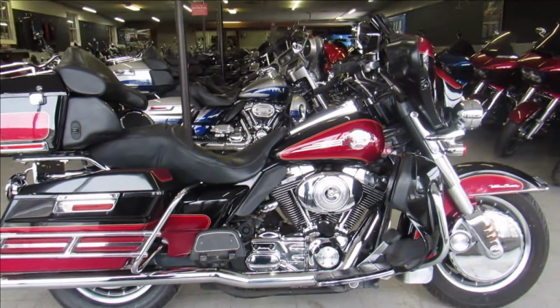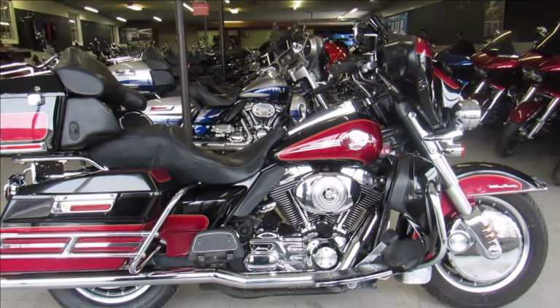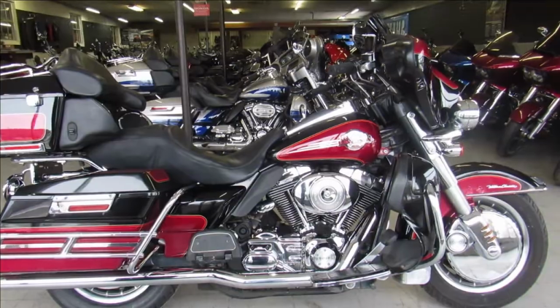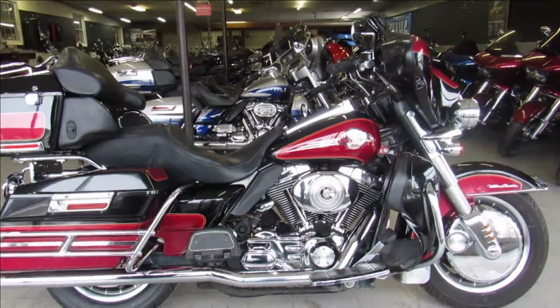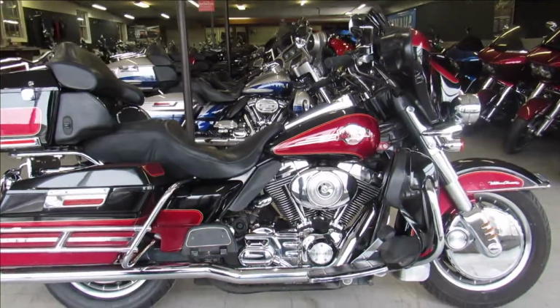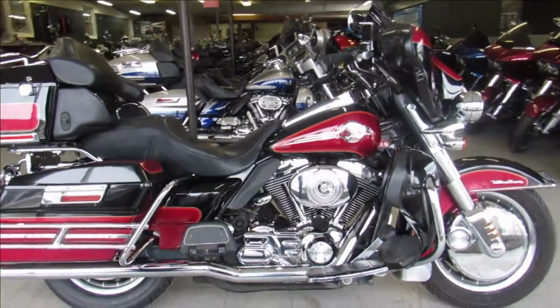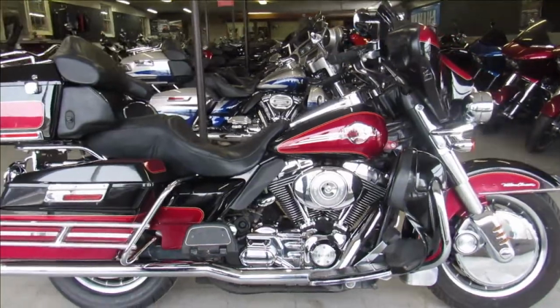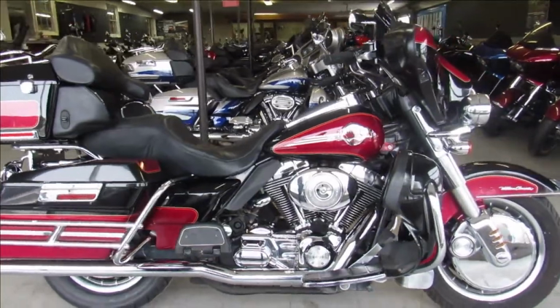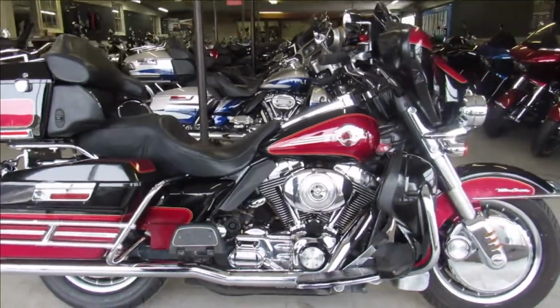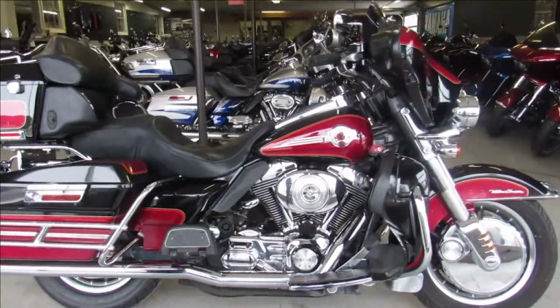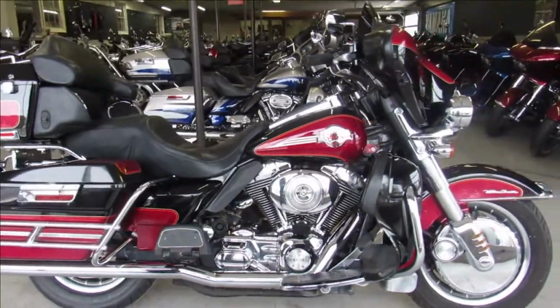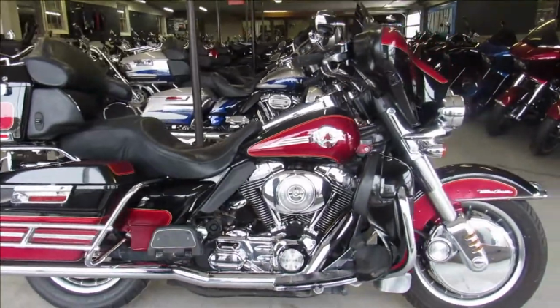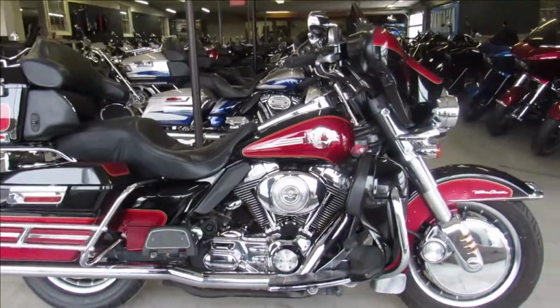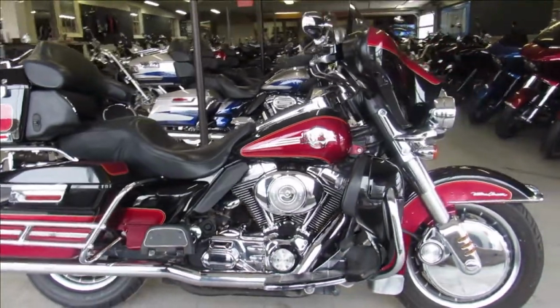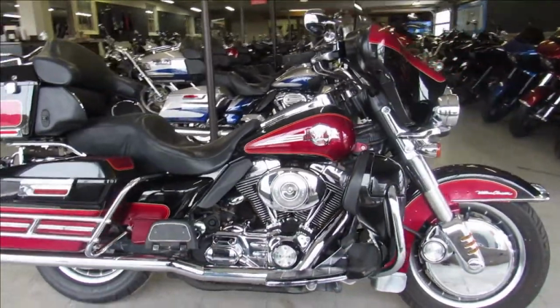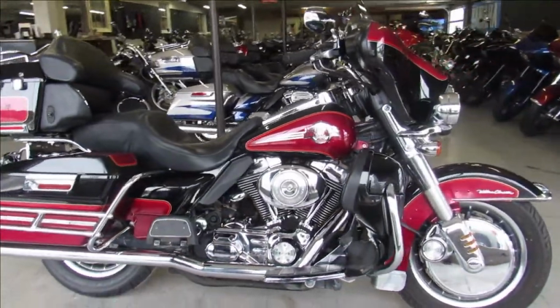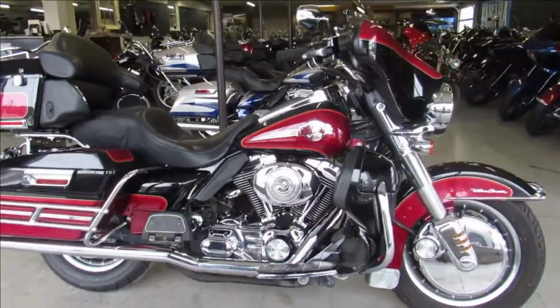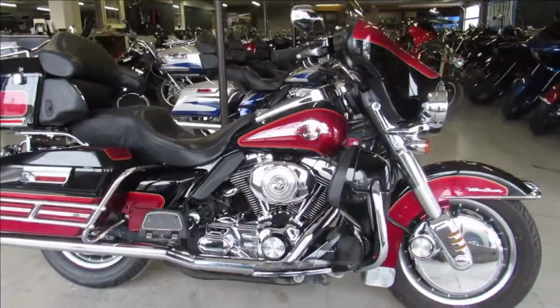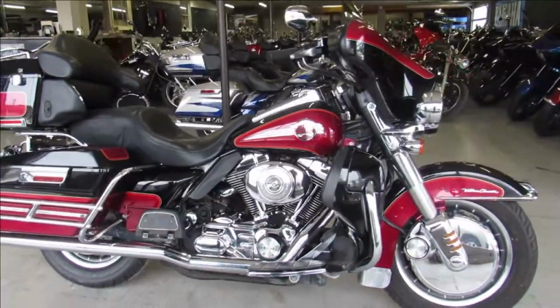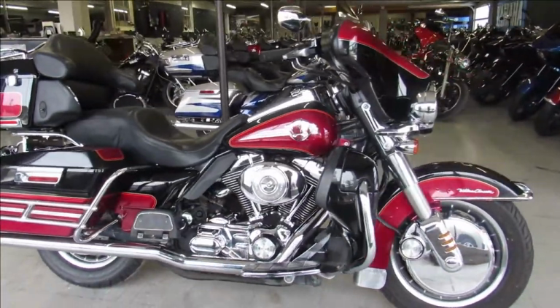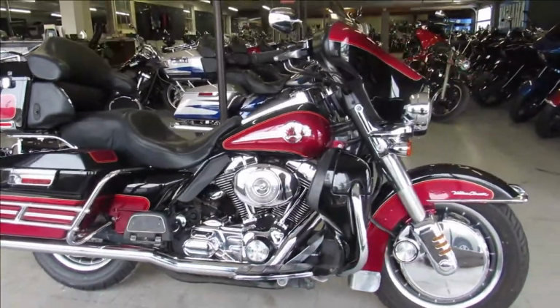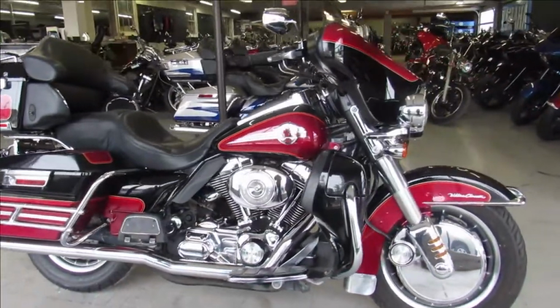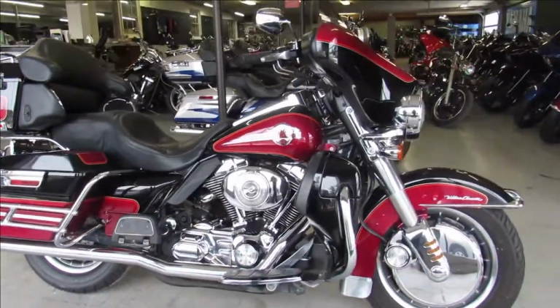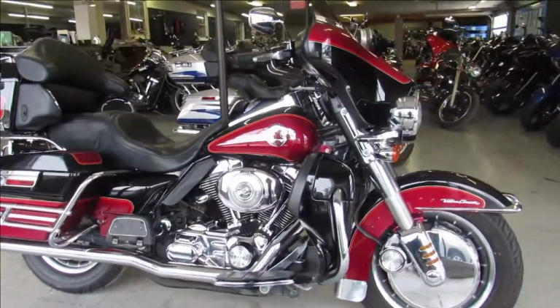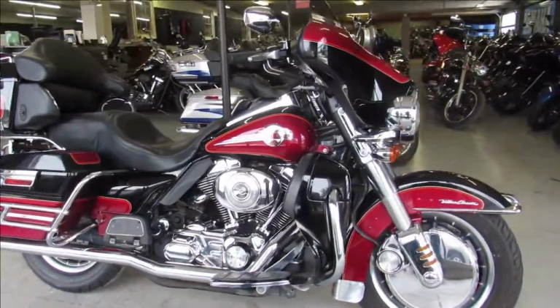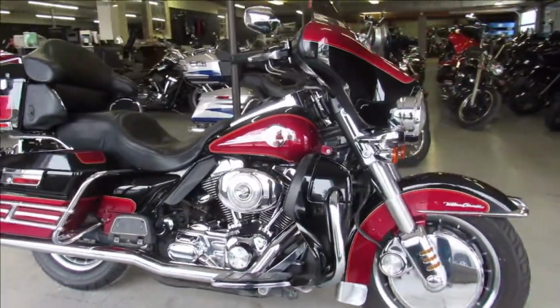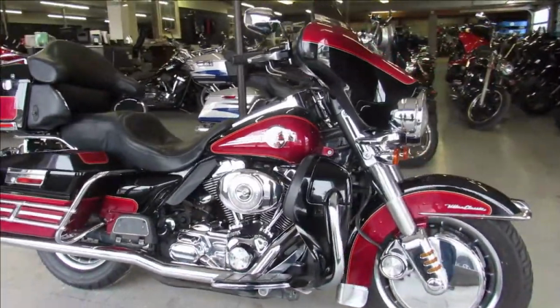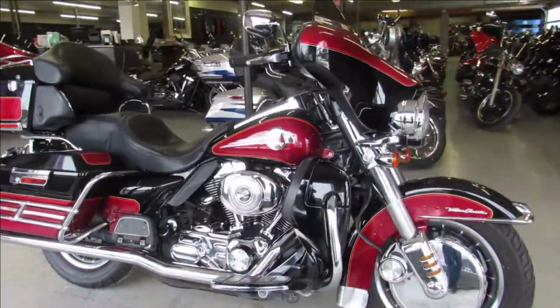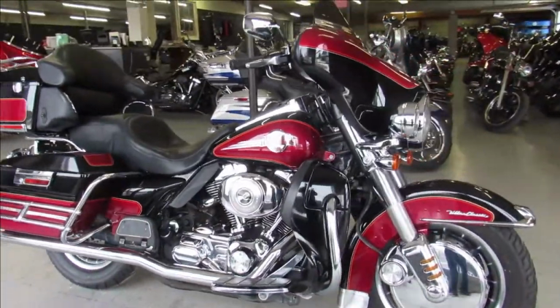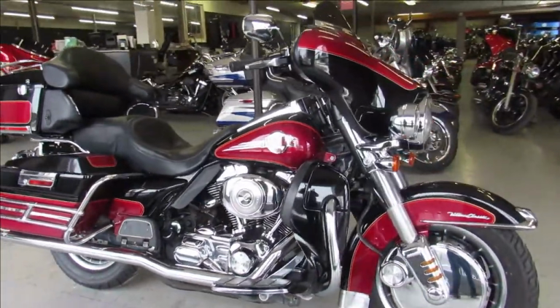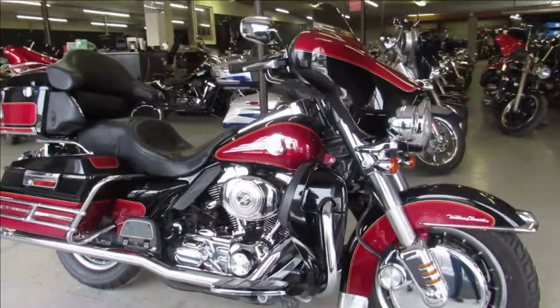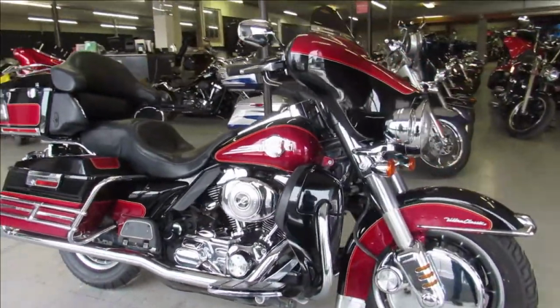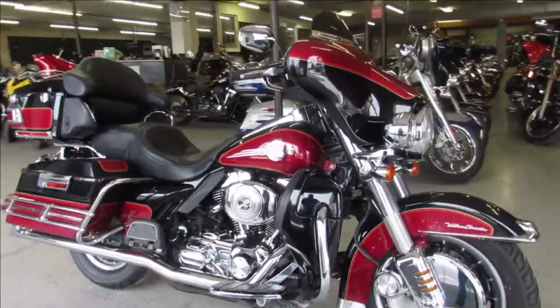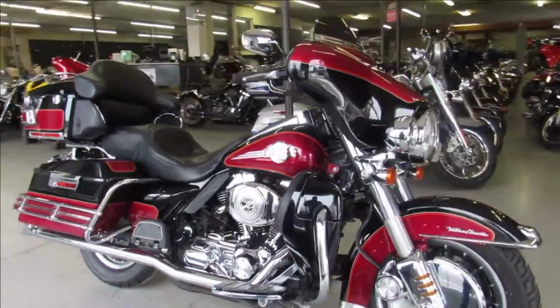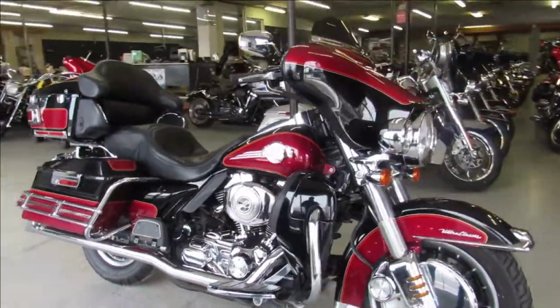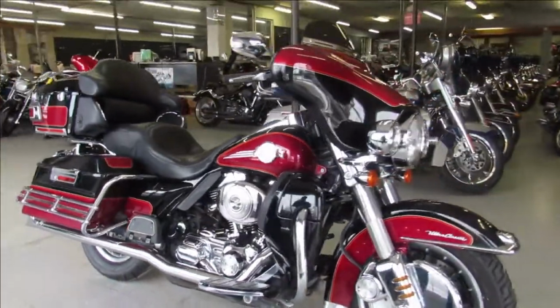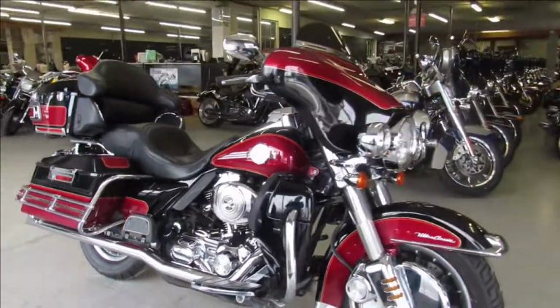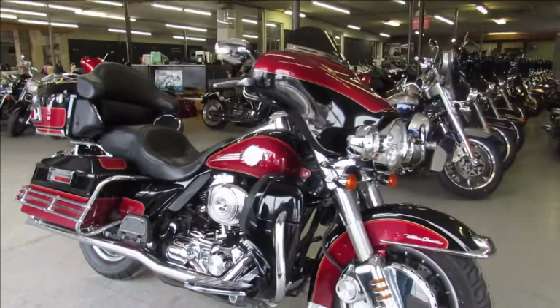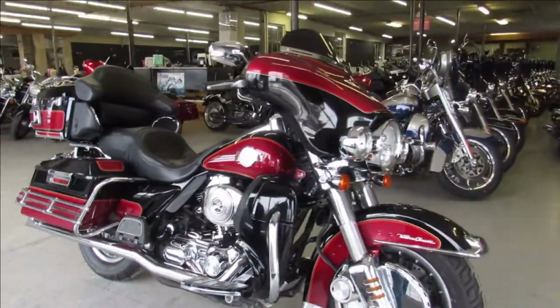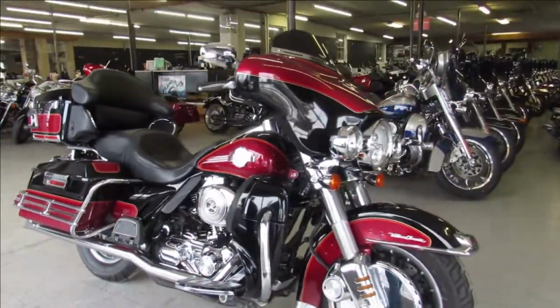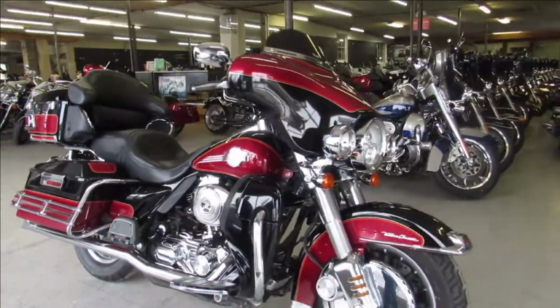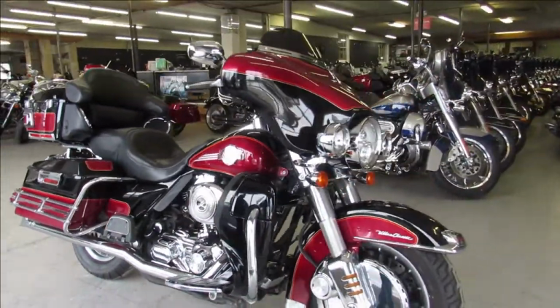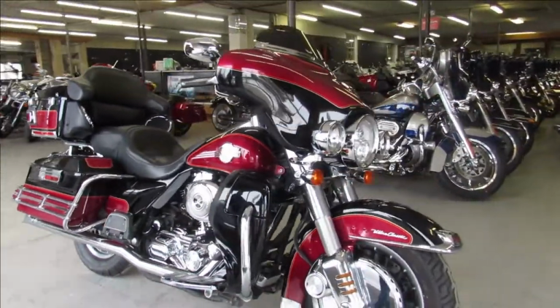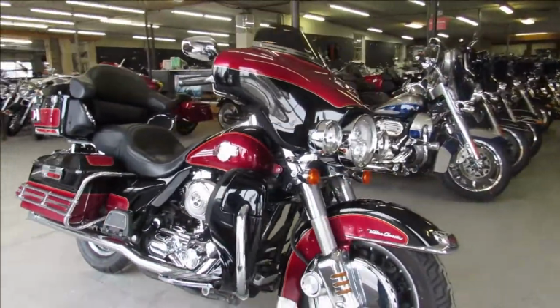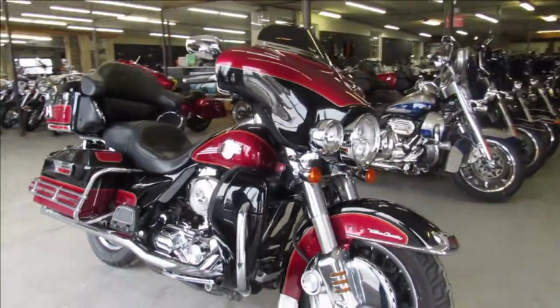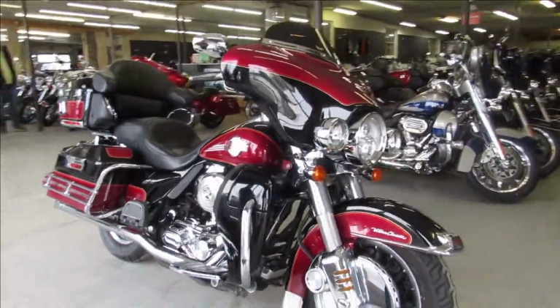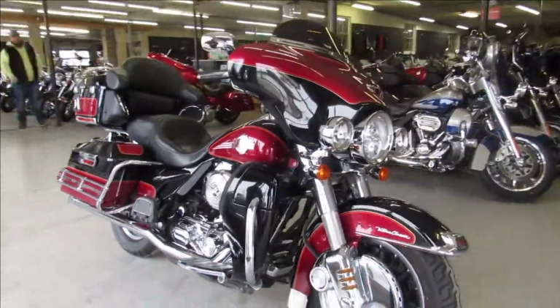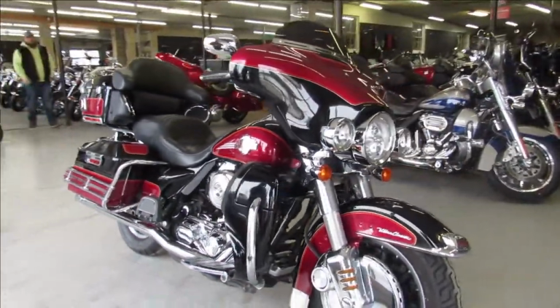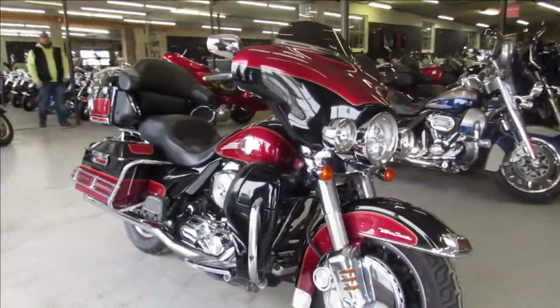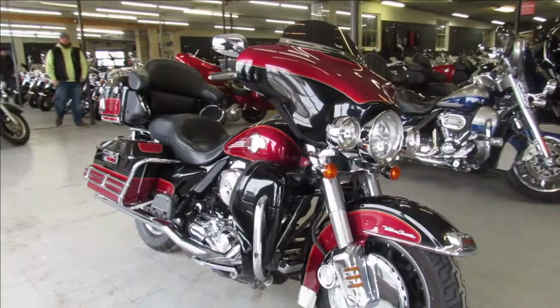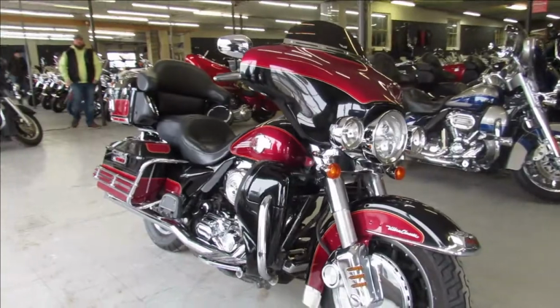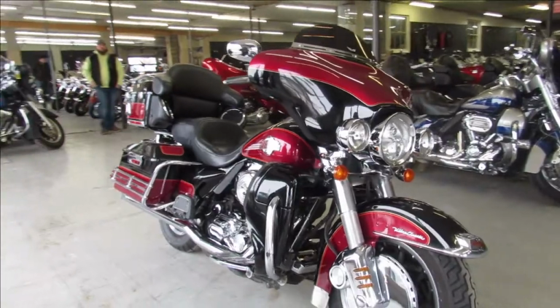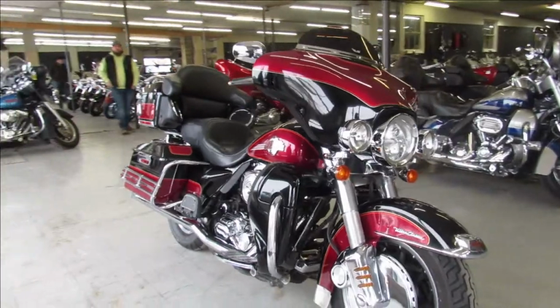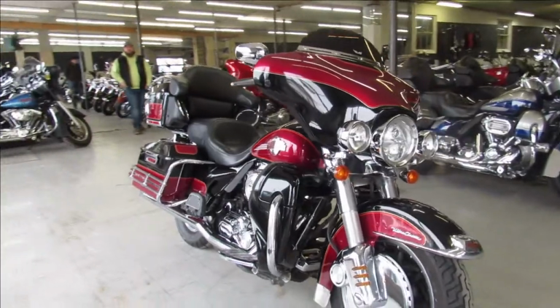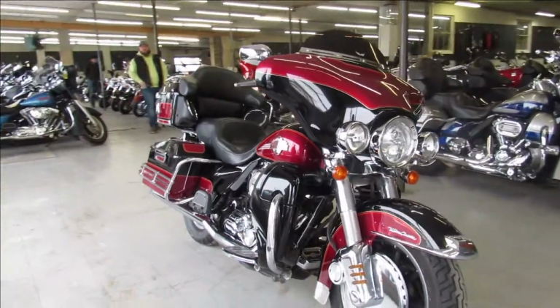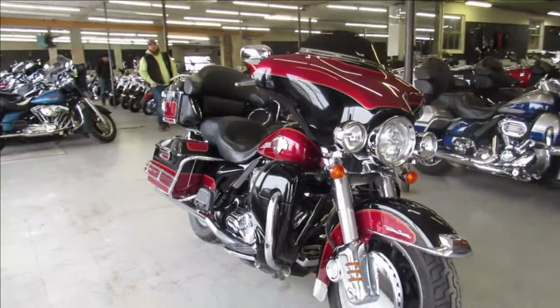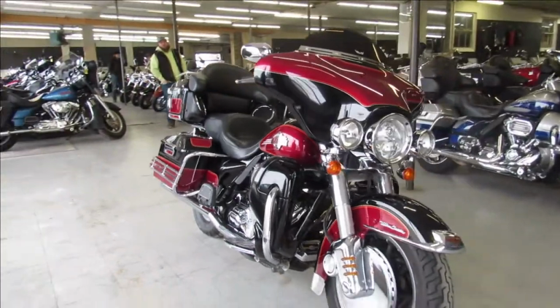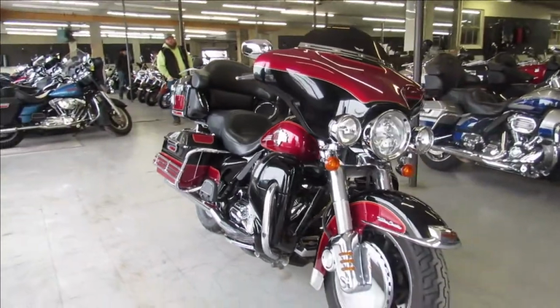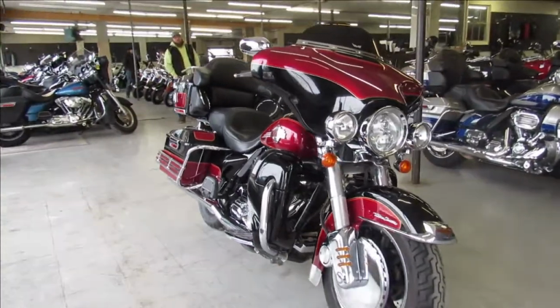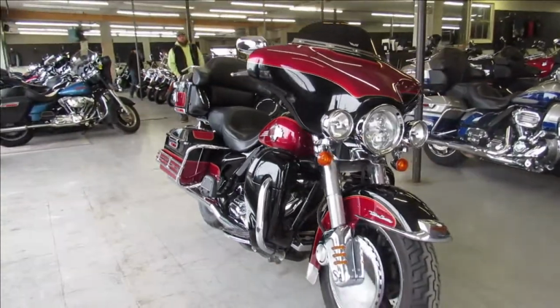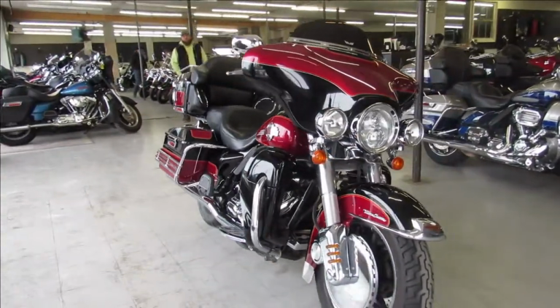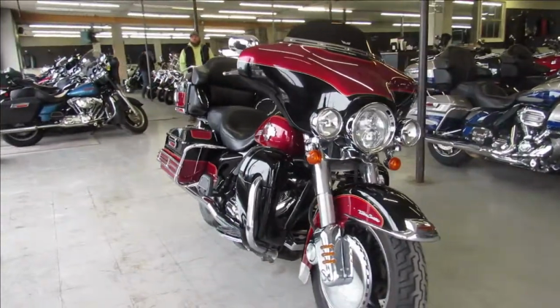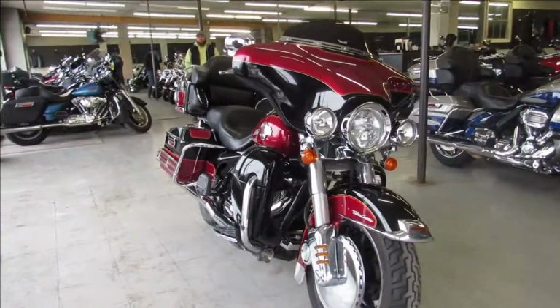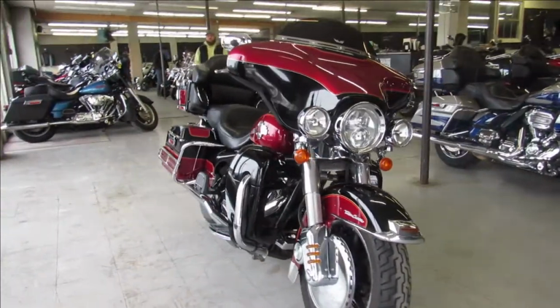Hey guys, ApprovalPowerSports.com here doing some videos on some used Harleys we just got in. Showroom's filling up, we got about 250 of them here.